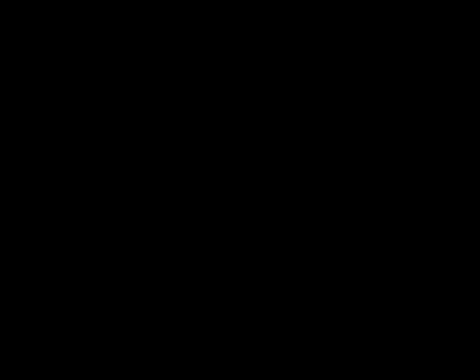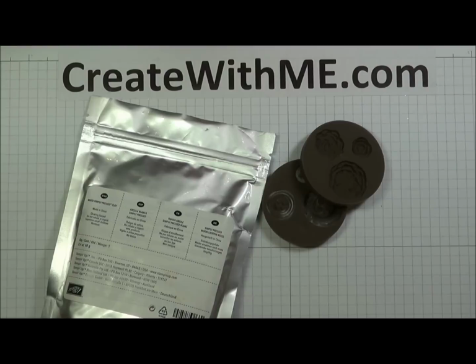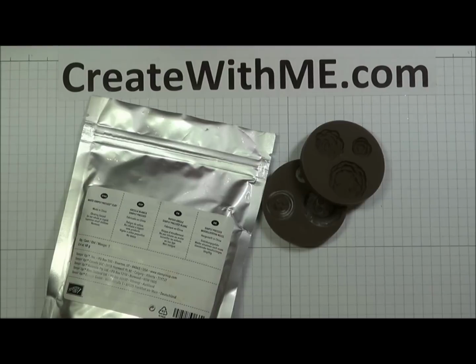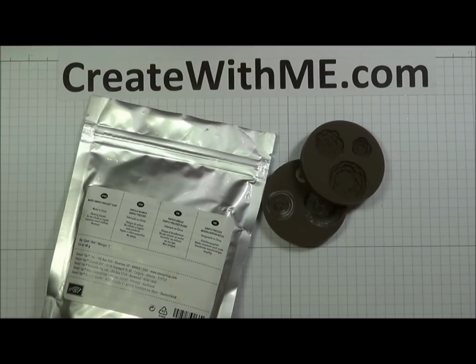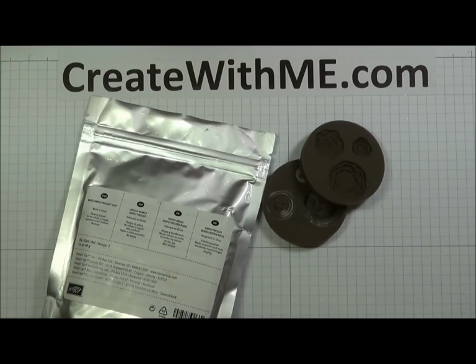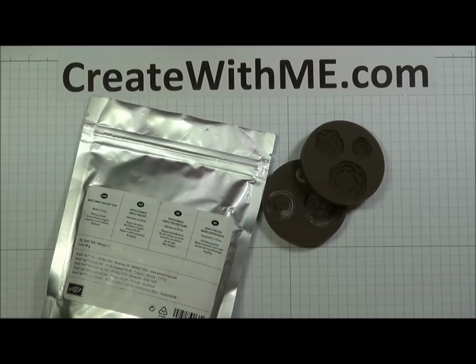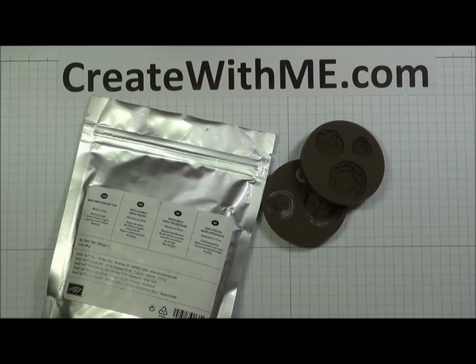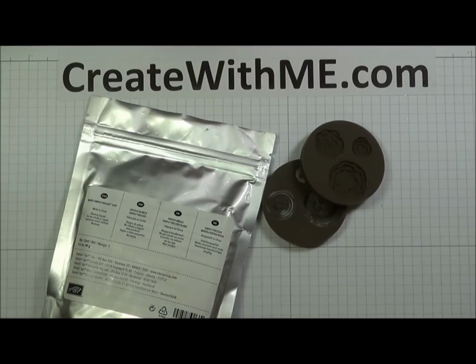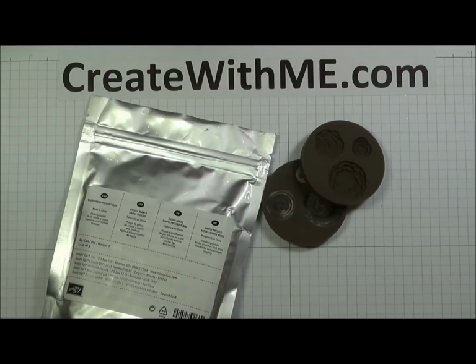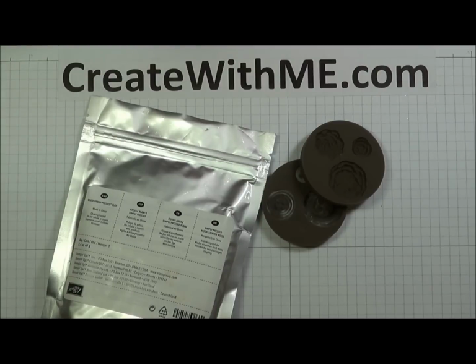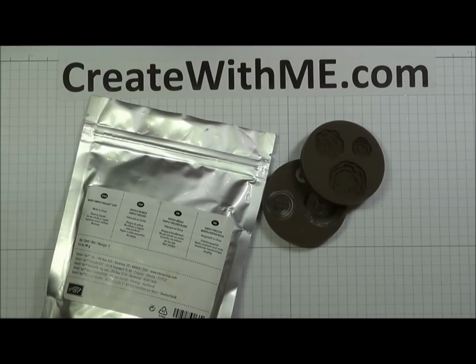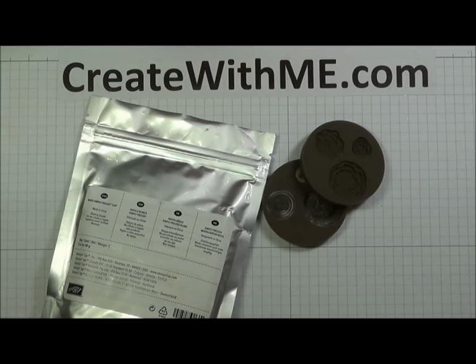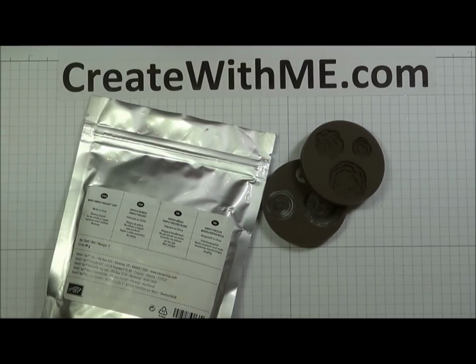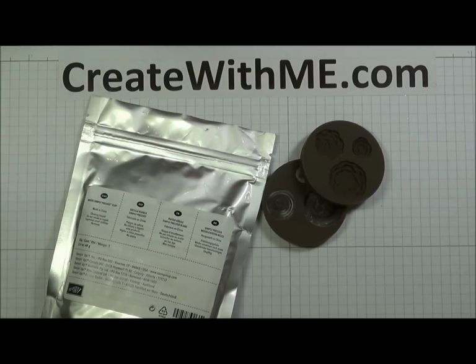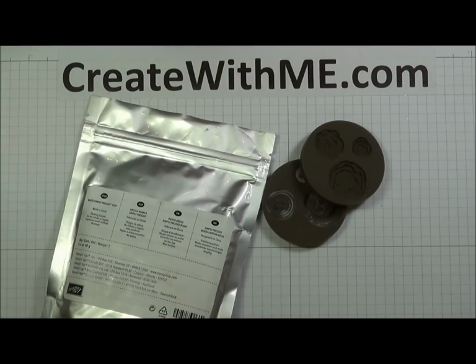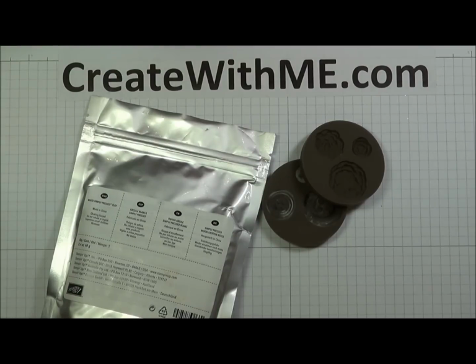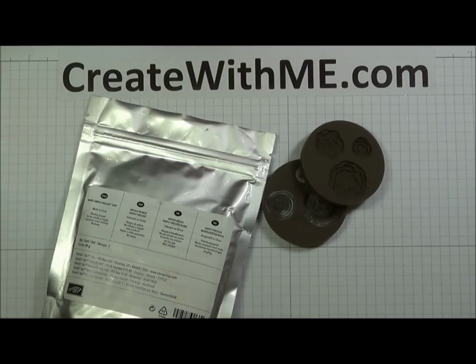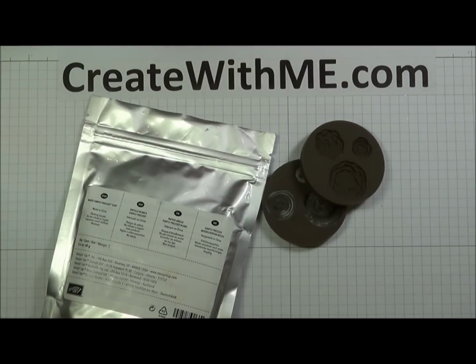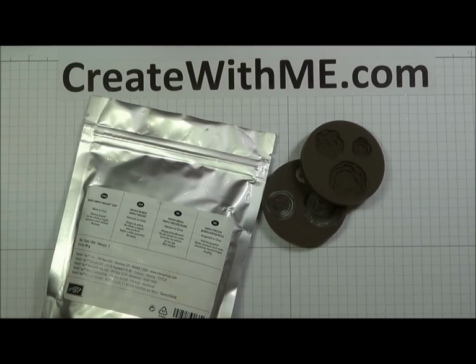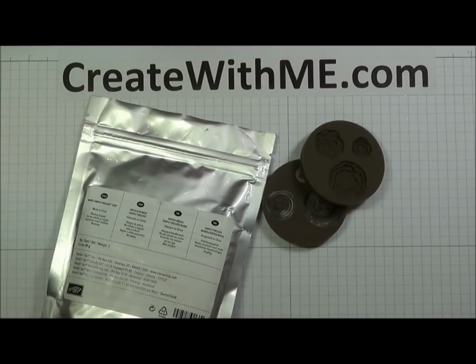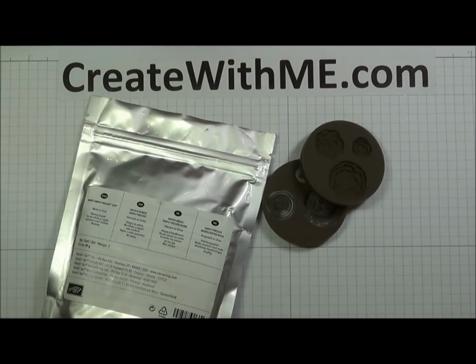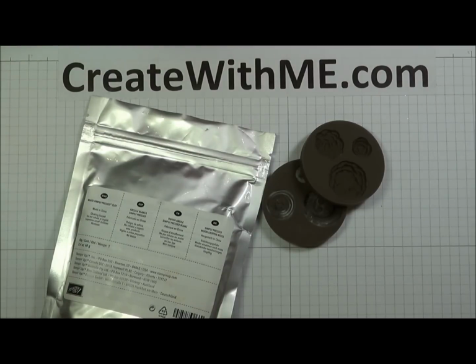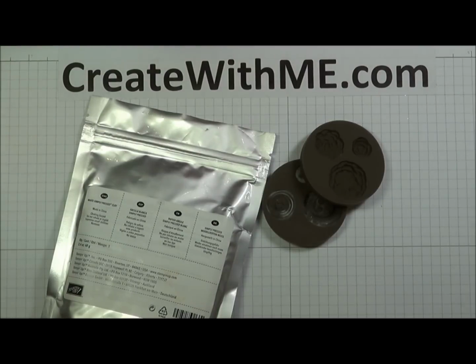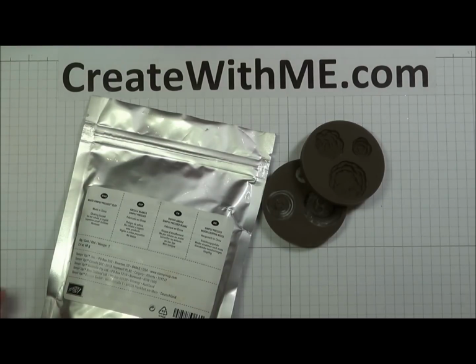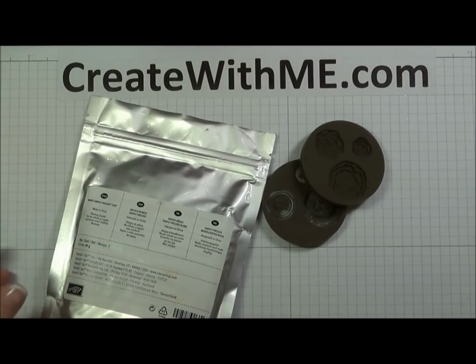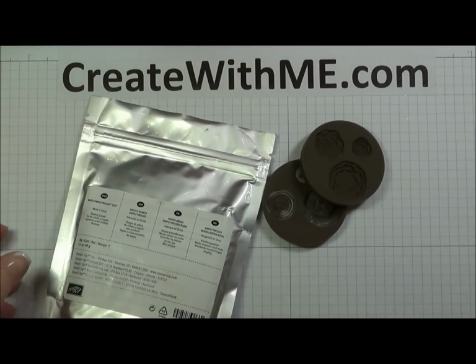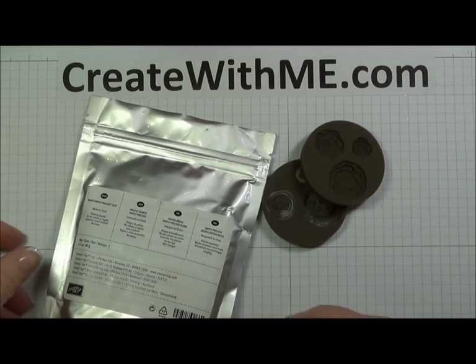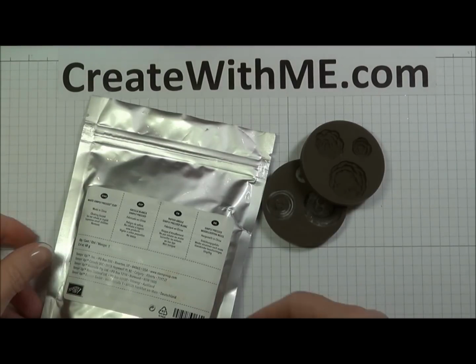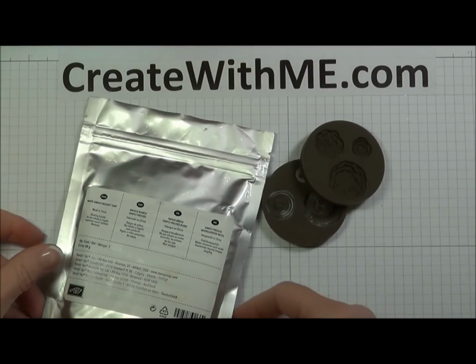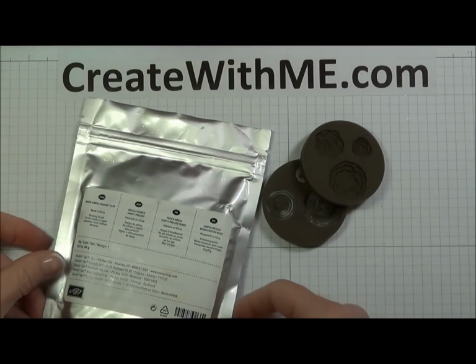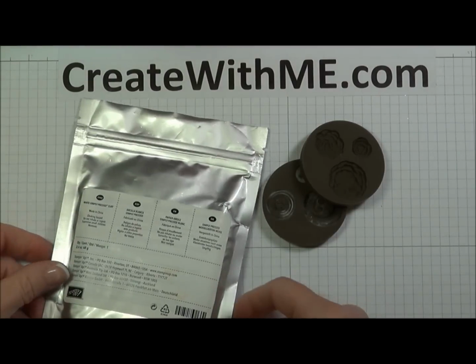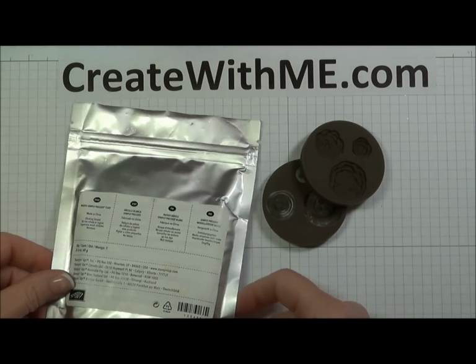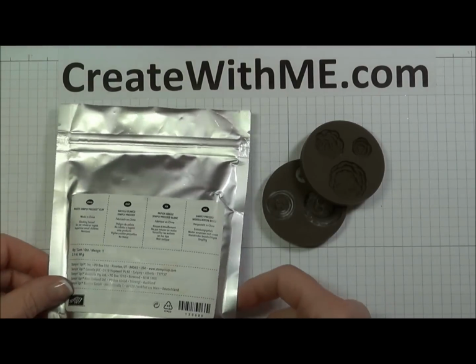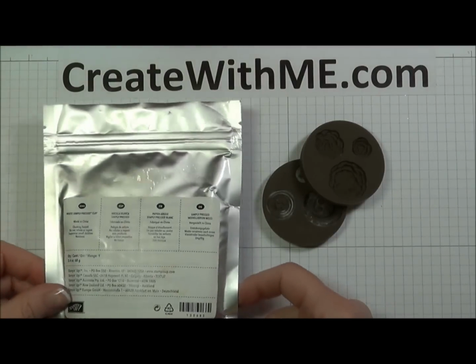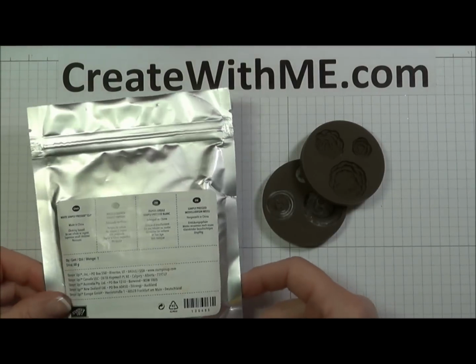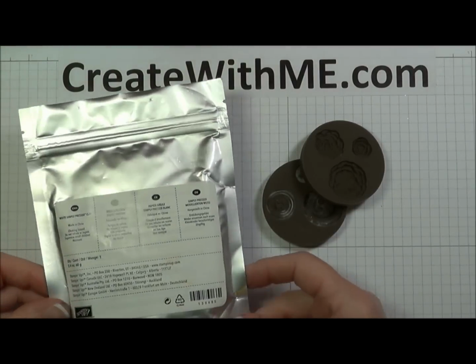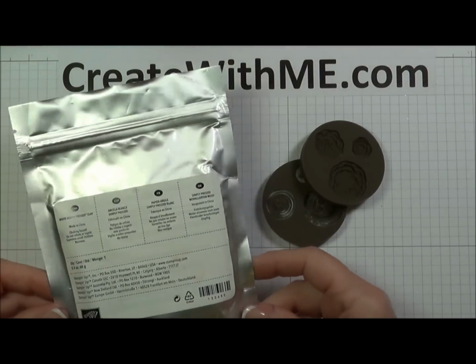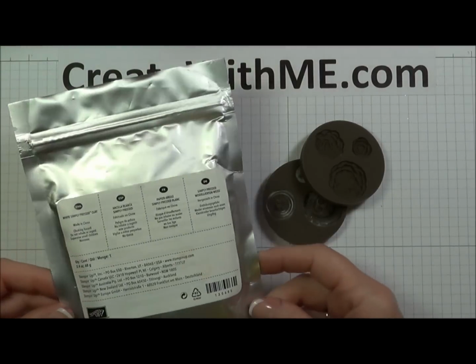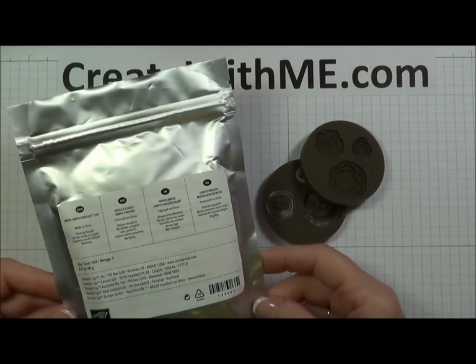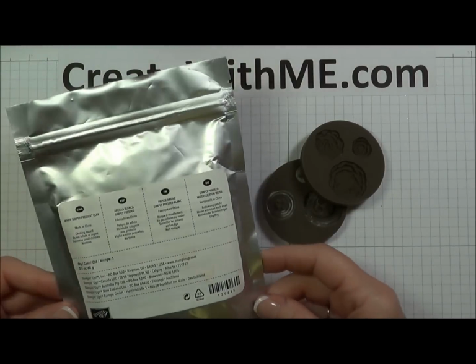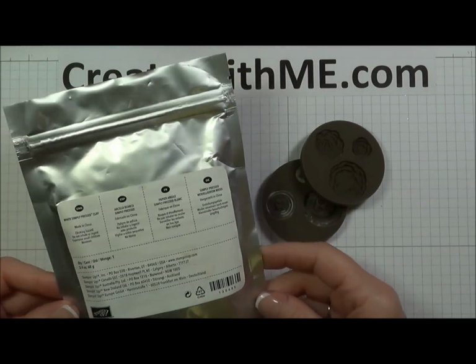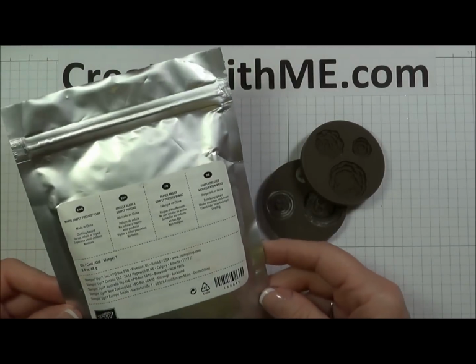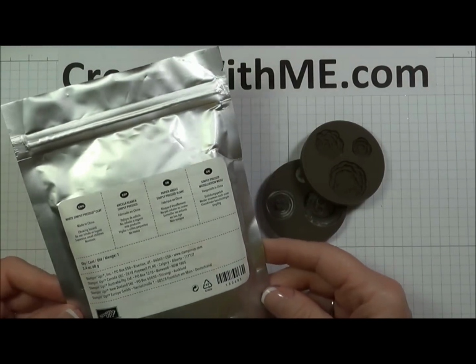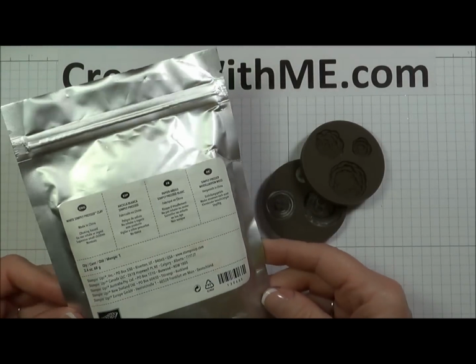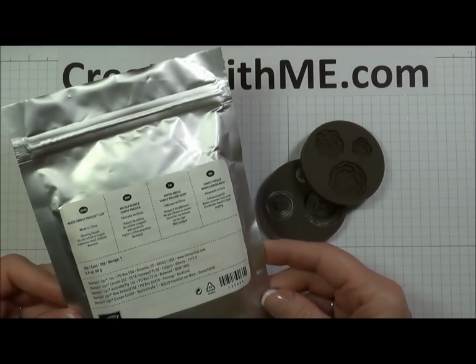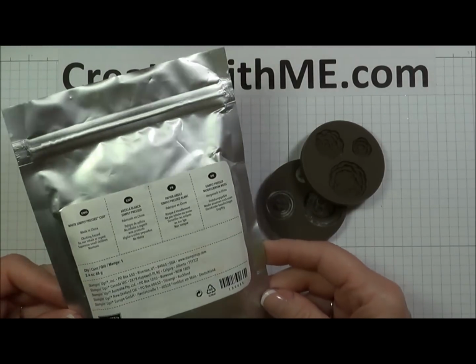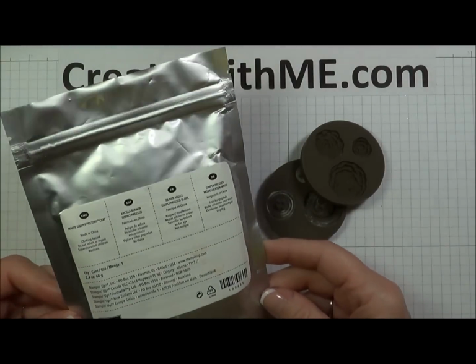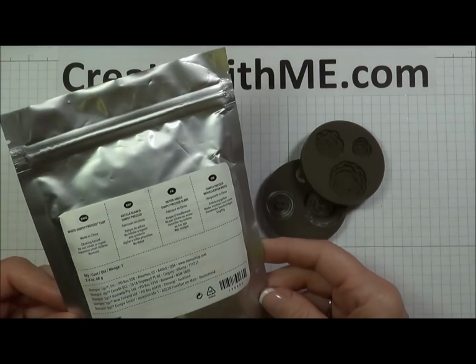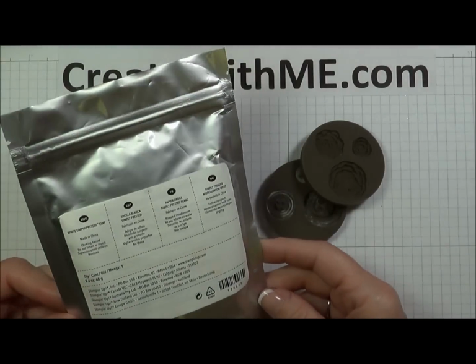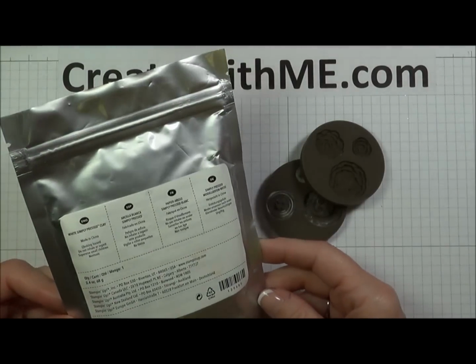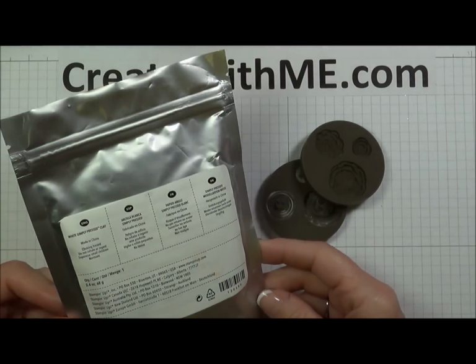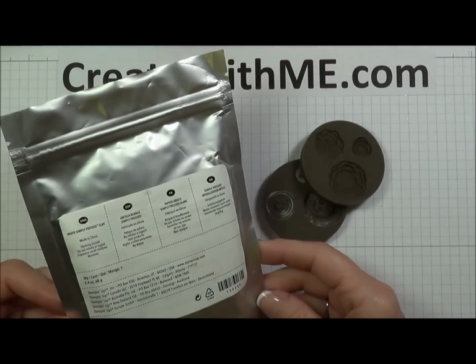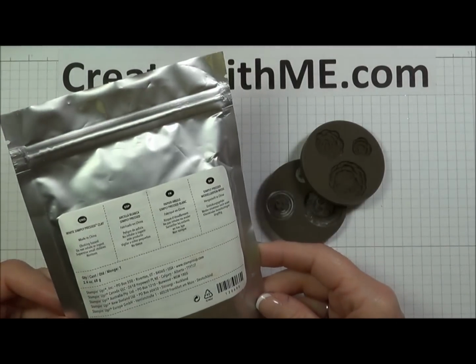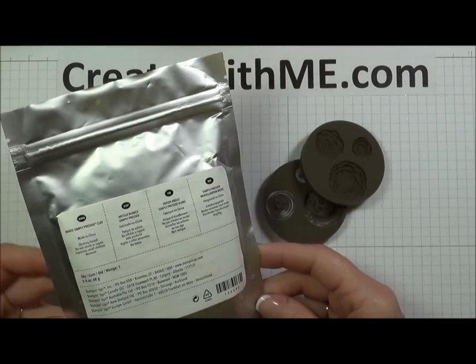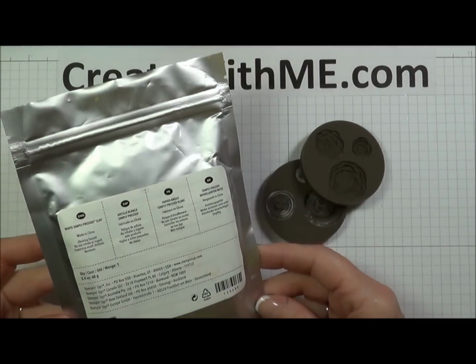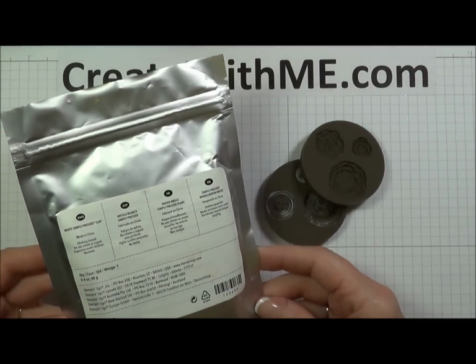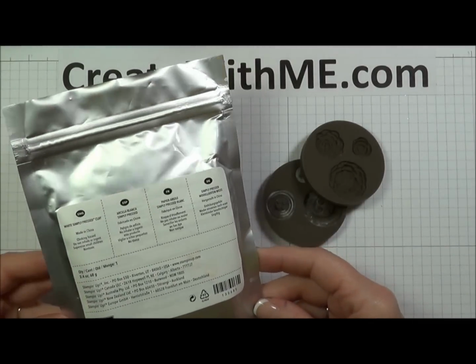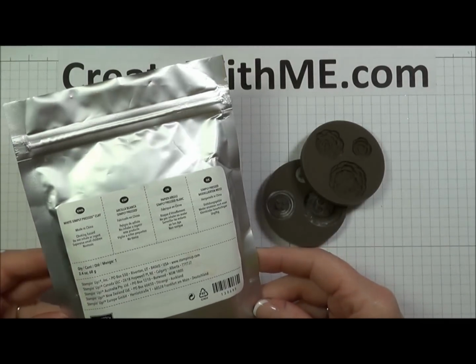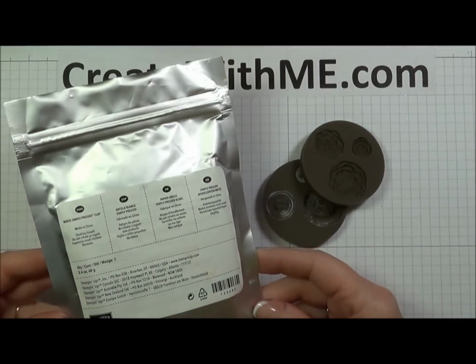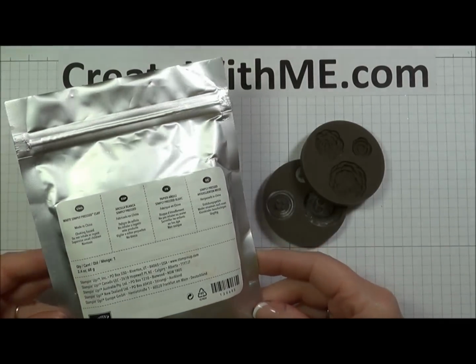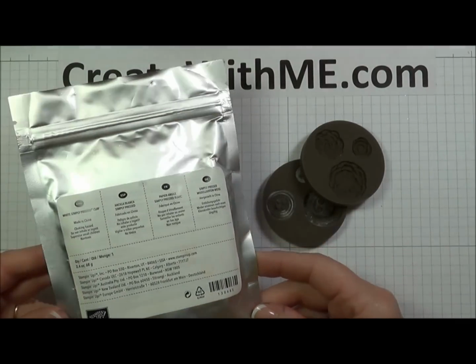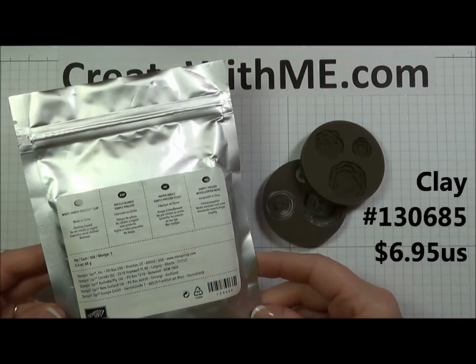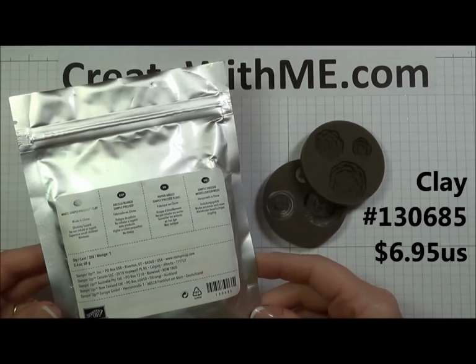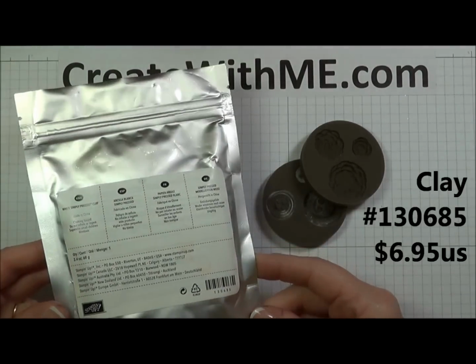Thank you for coming to Create with me today. I'm so excited to show you this new product by Stampin' Up. It's called Simply Press Clay.